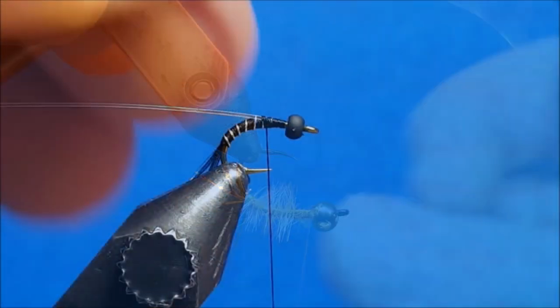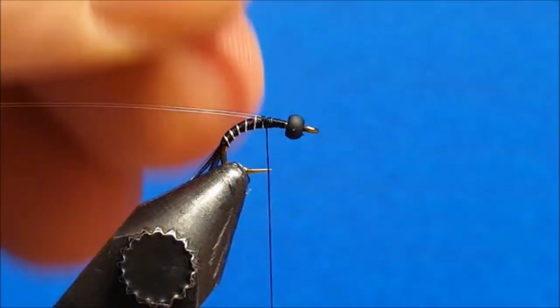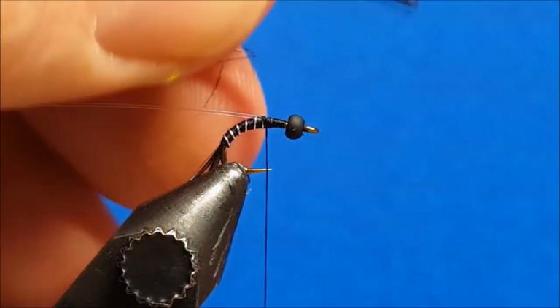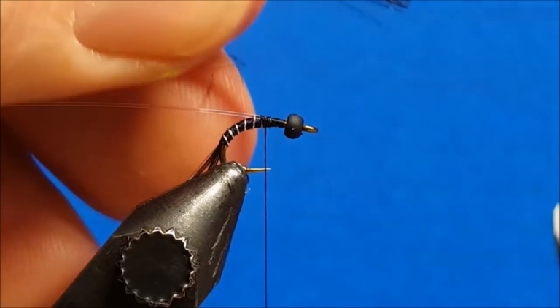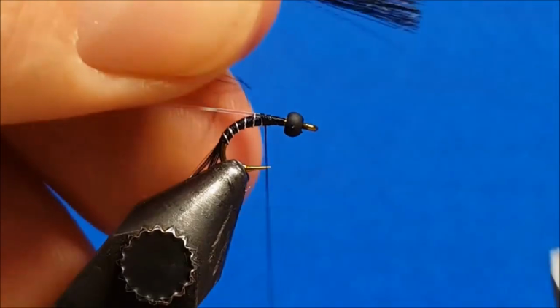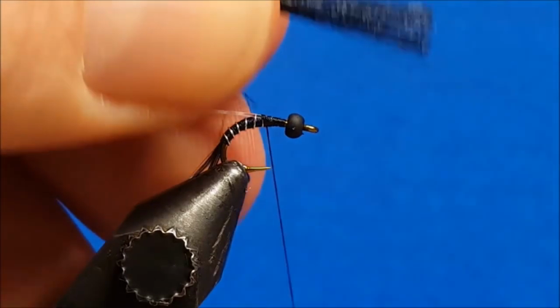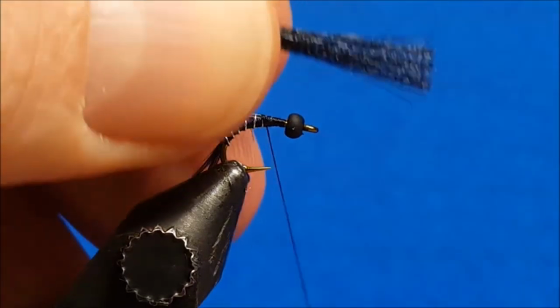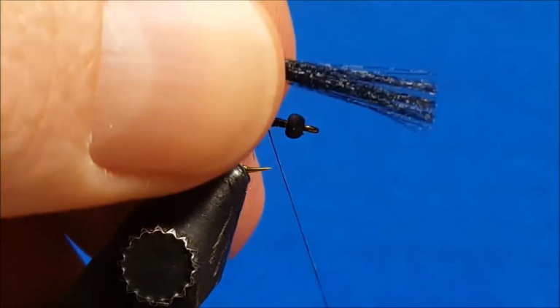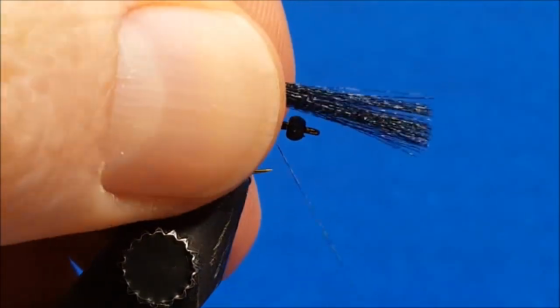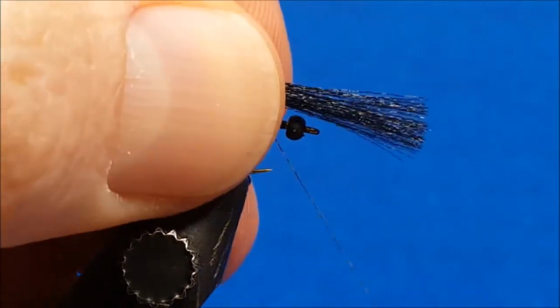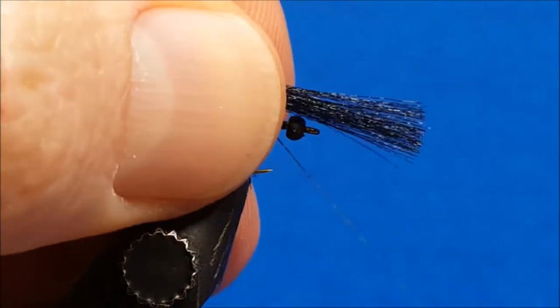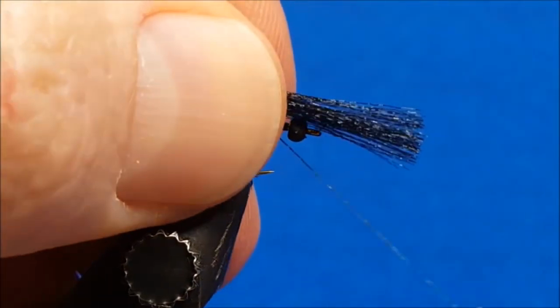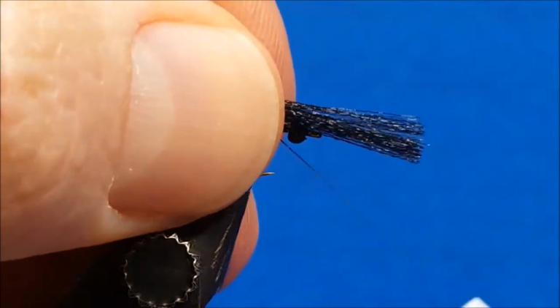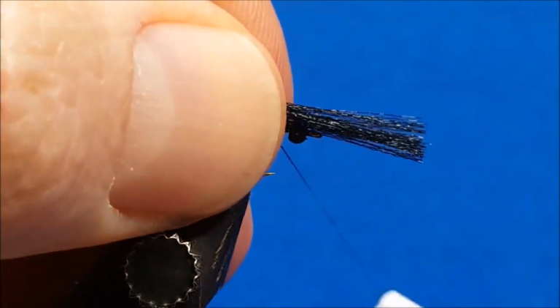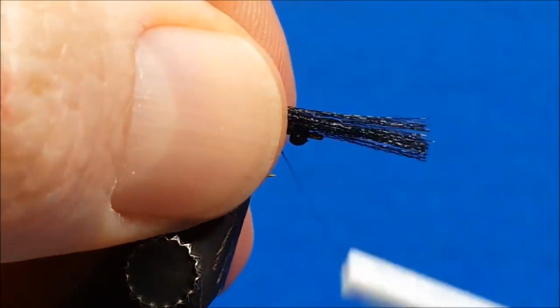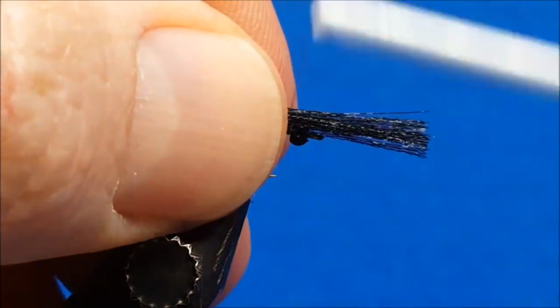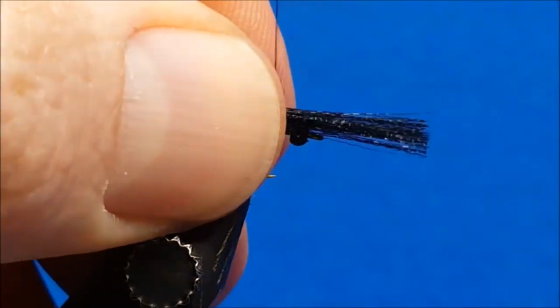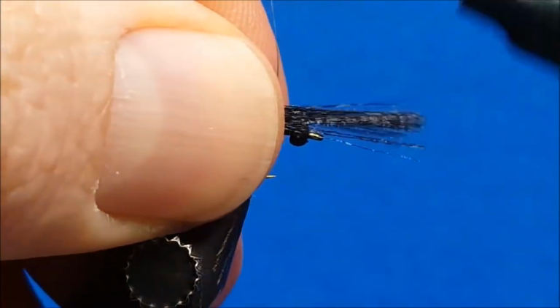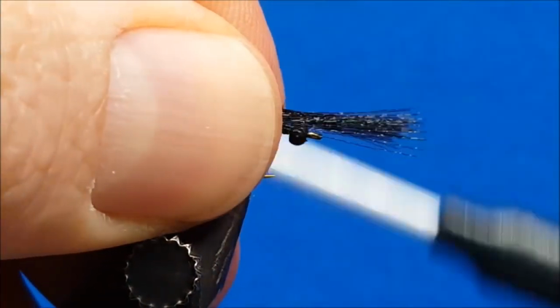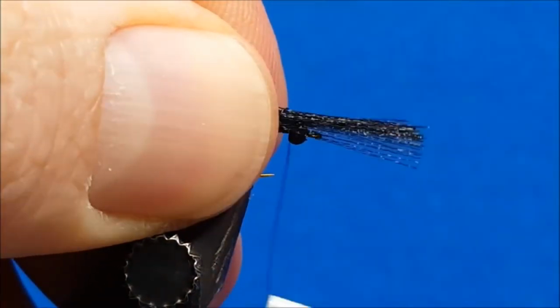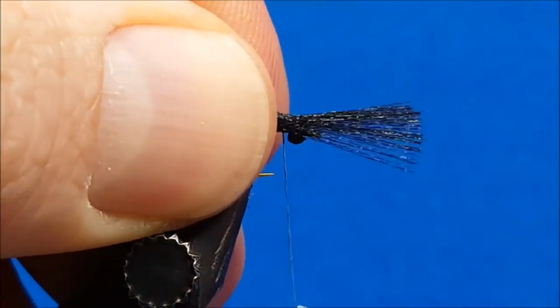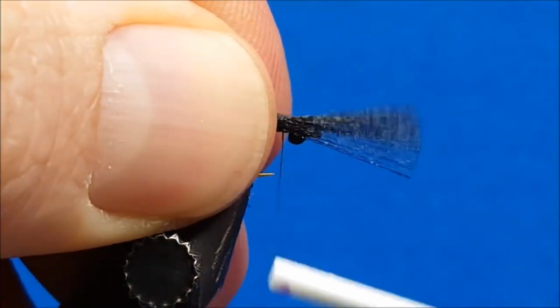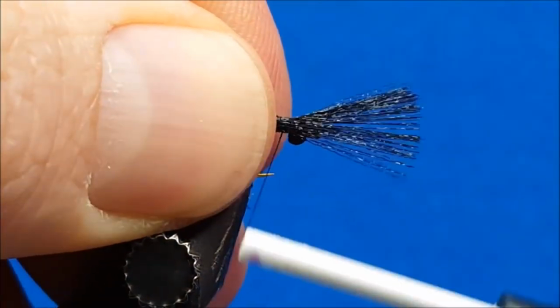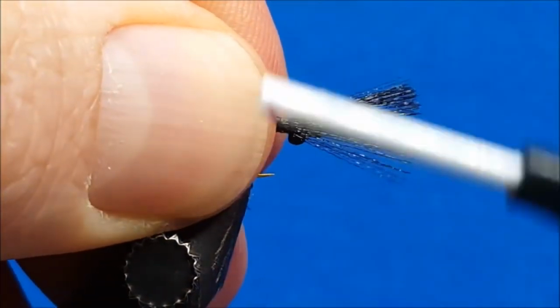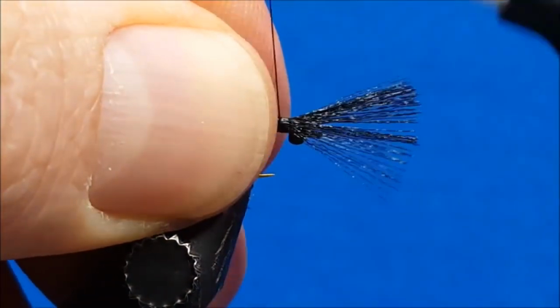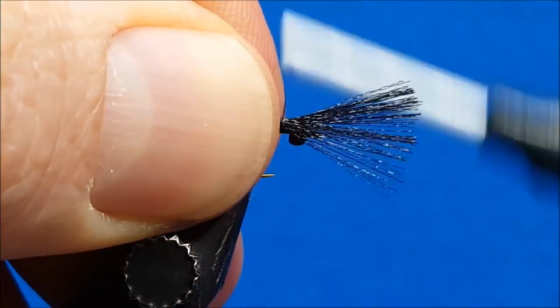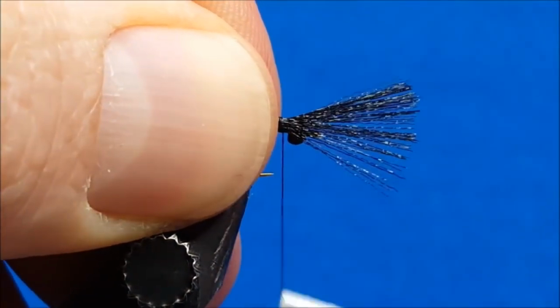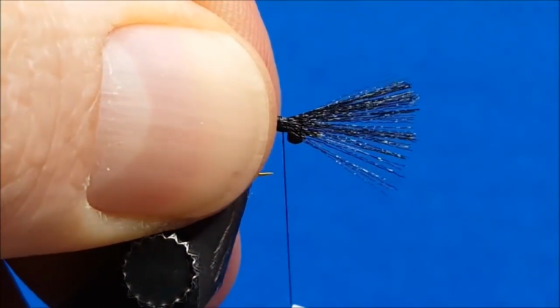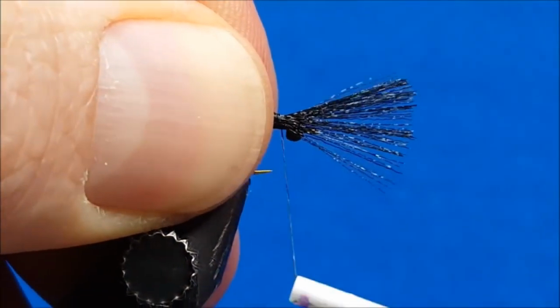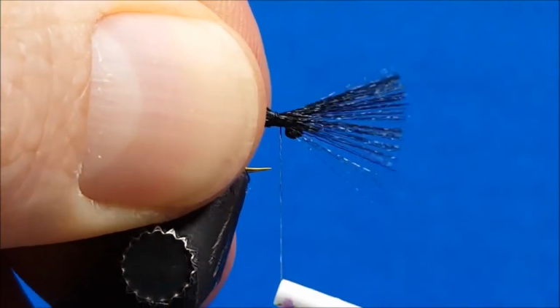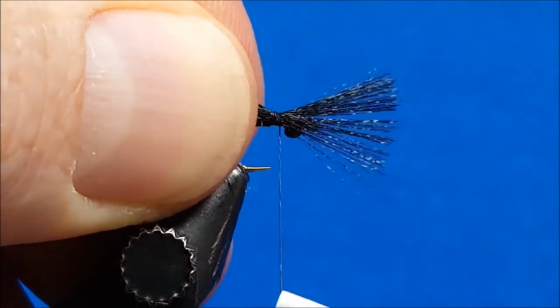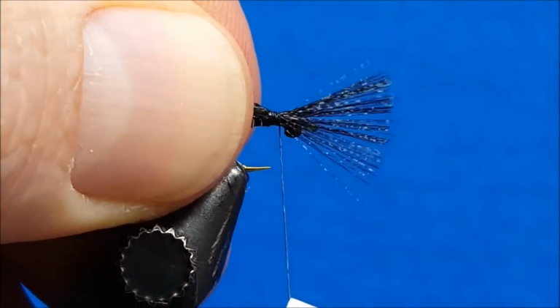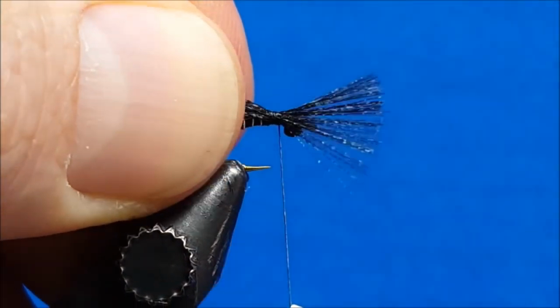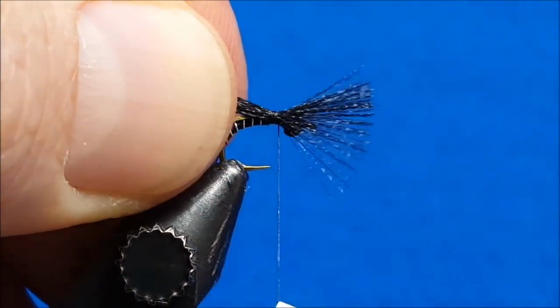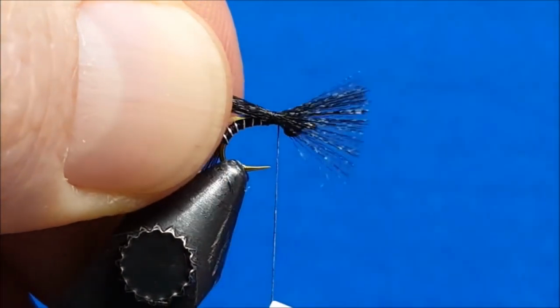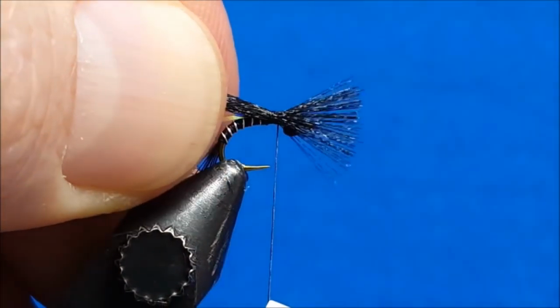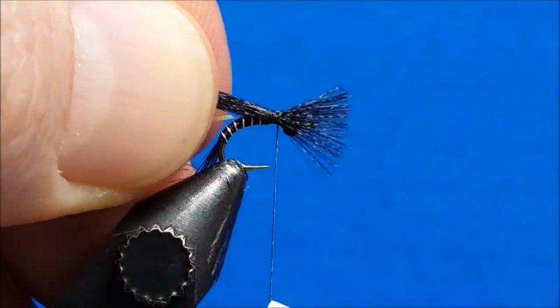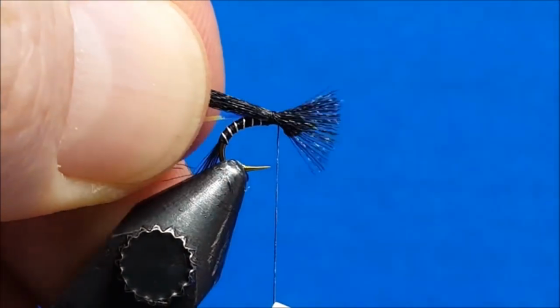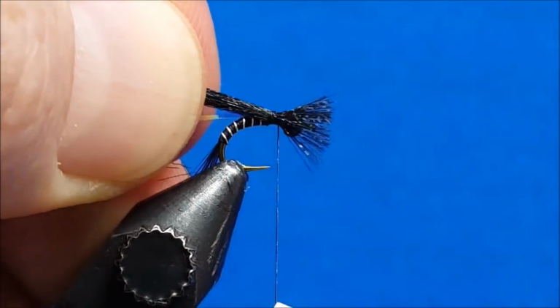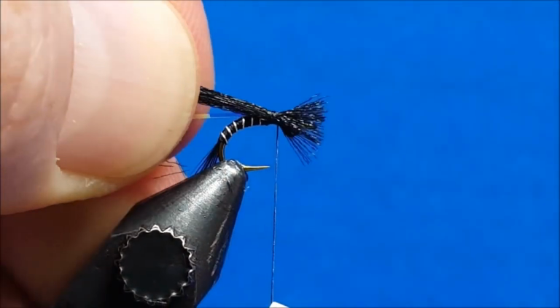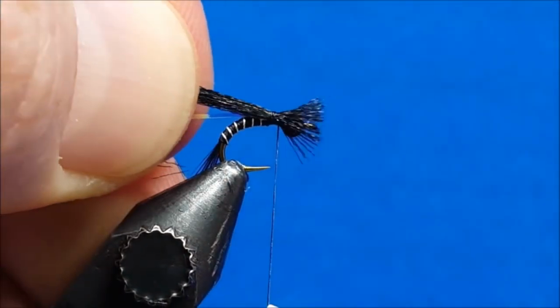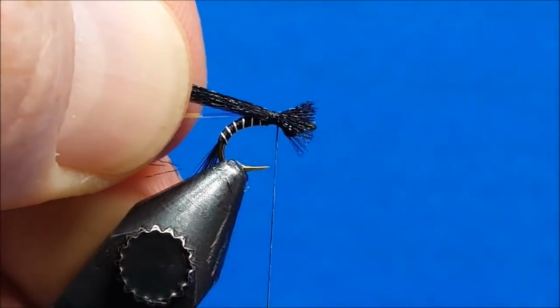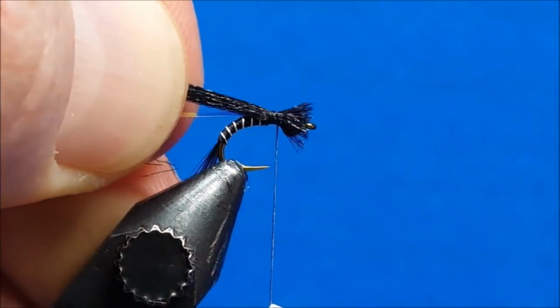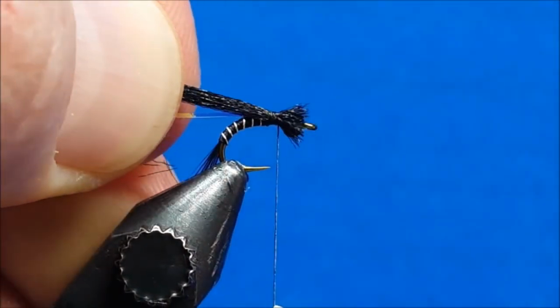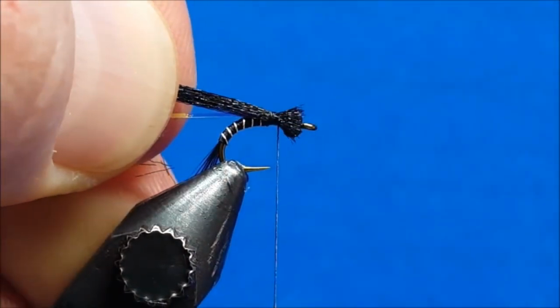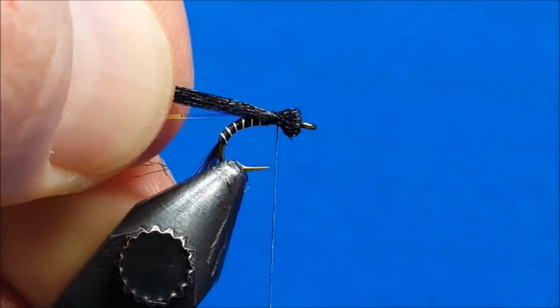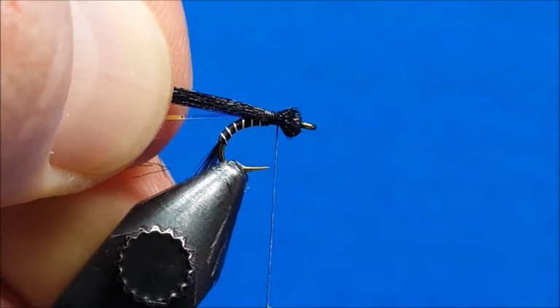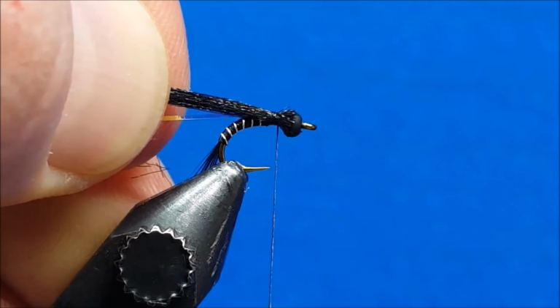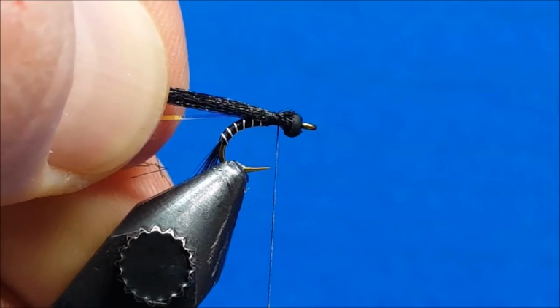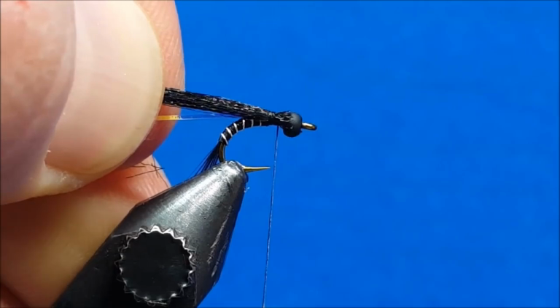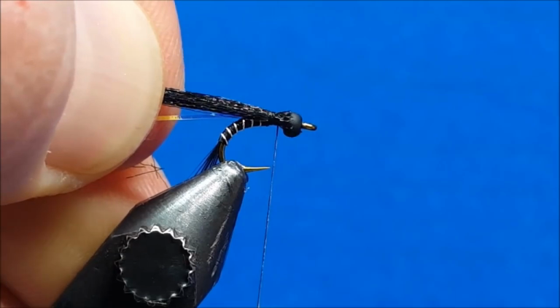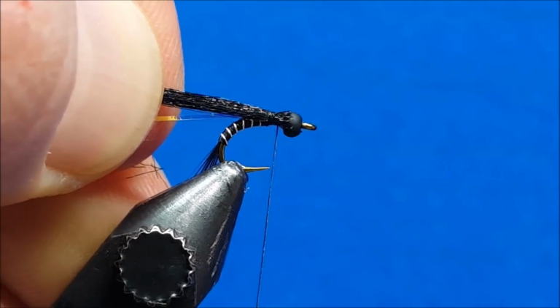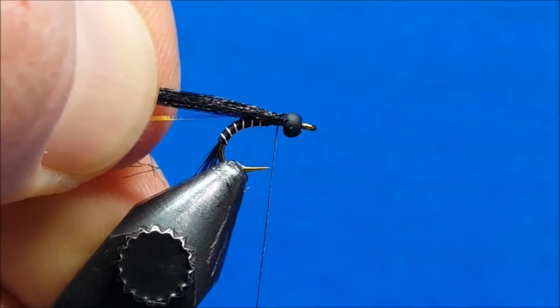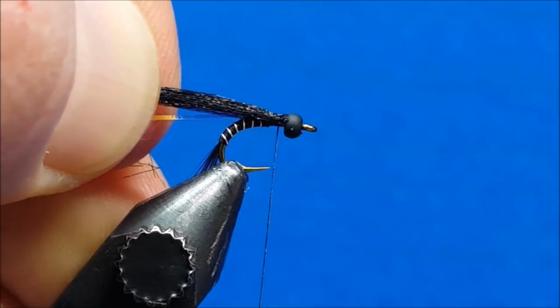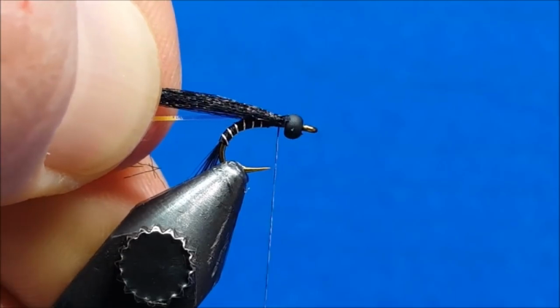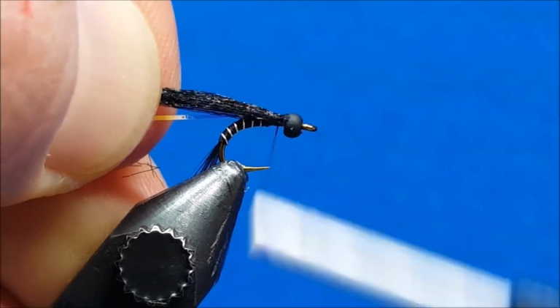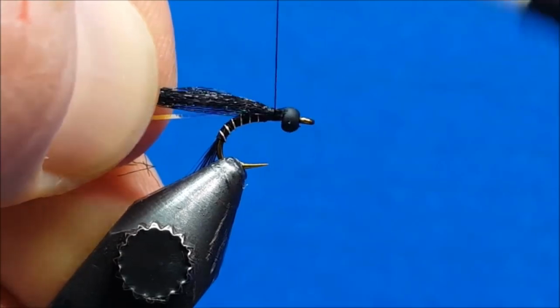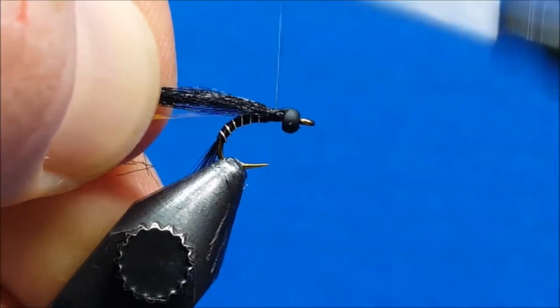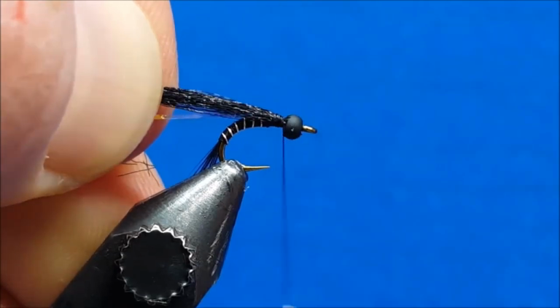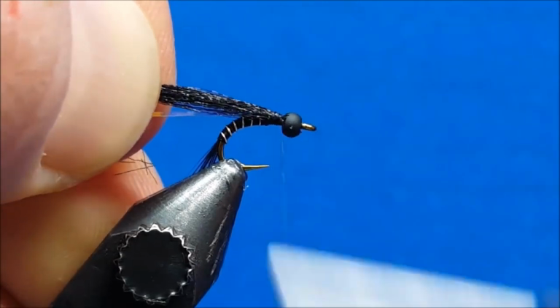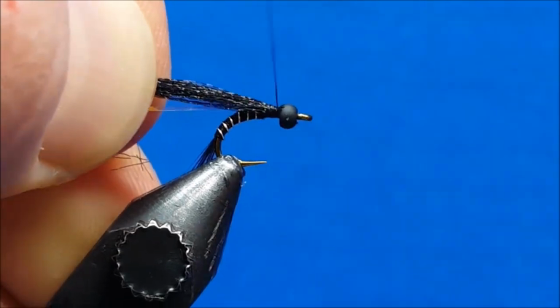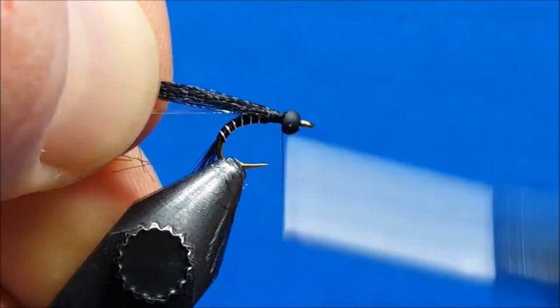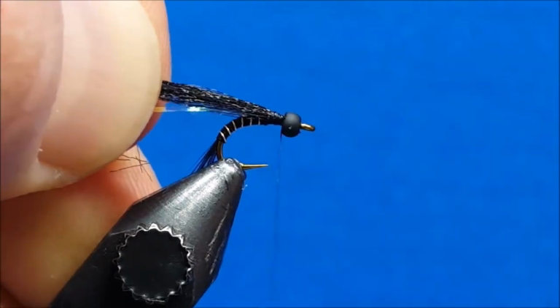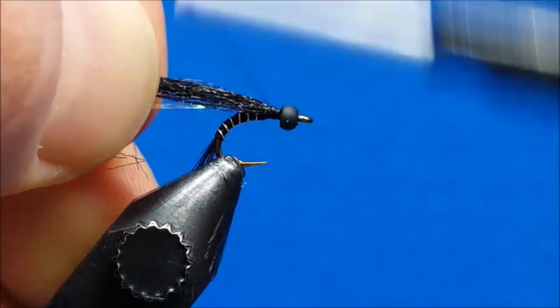I'll let these extend out the front a little bit, catch them with a wrap or two, and then just slide them down to where they drop in right behind that bead there.